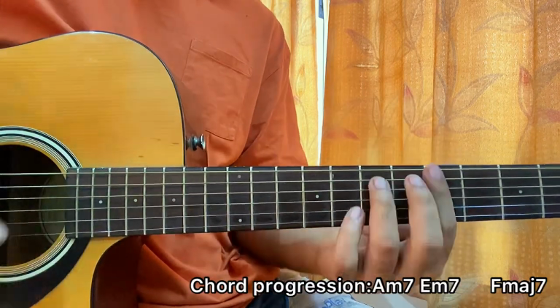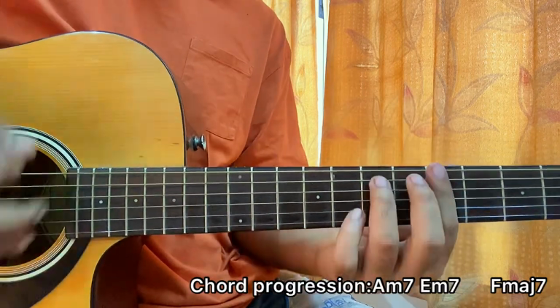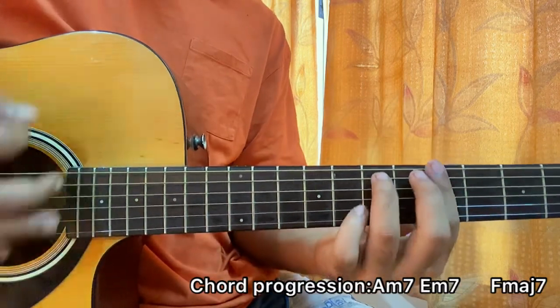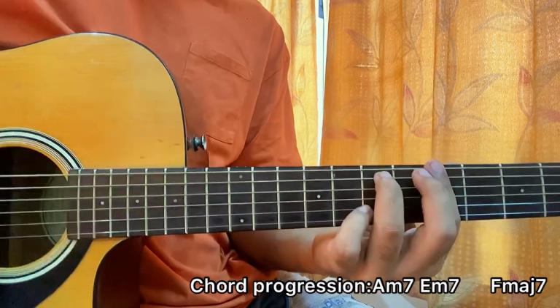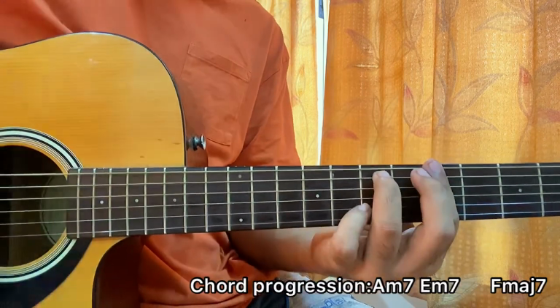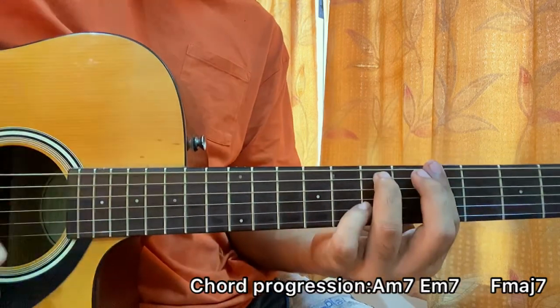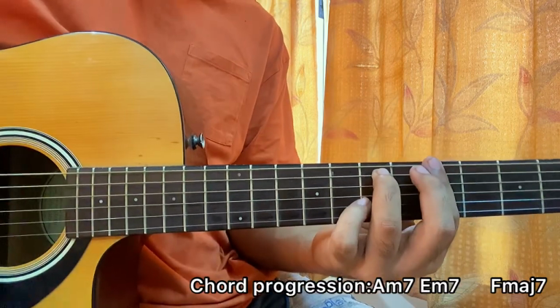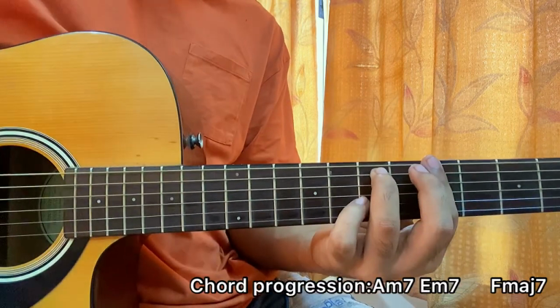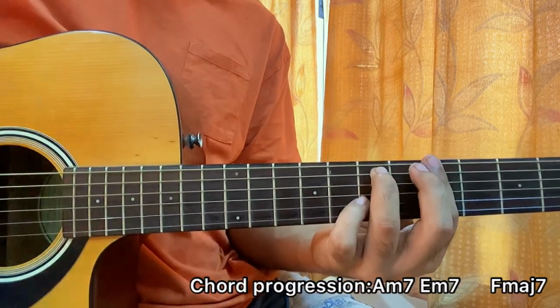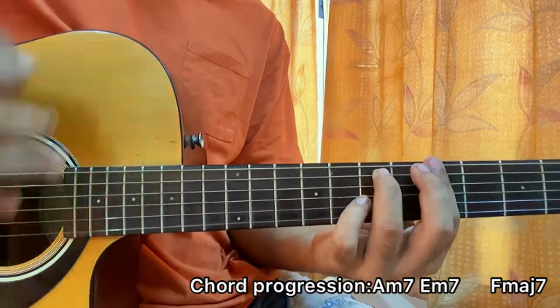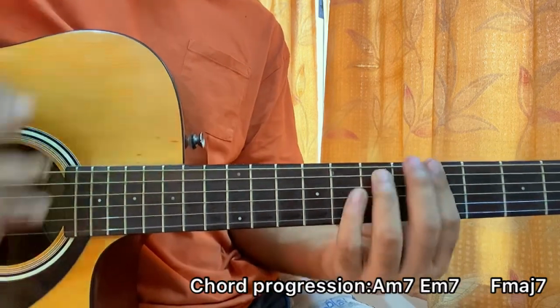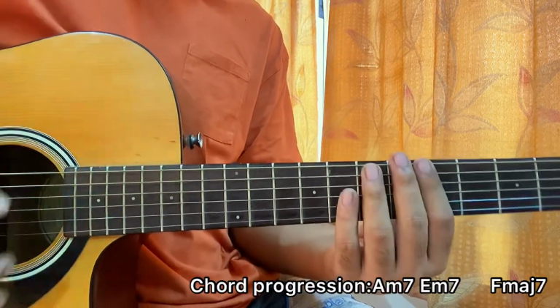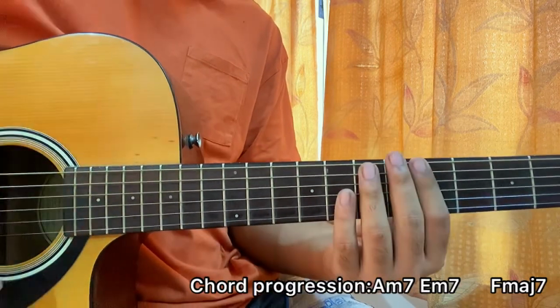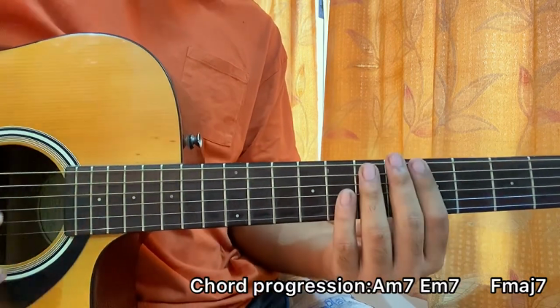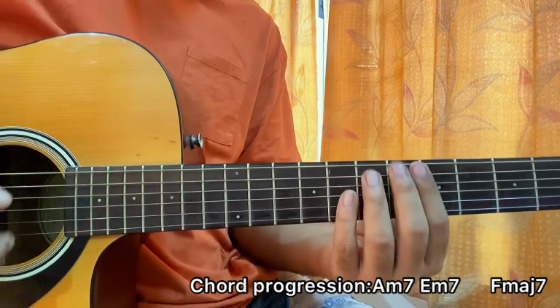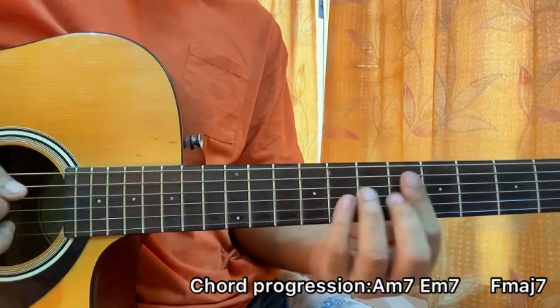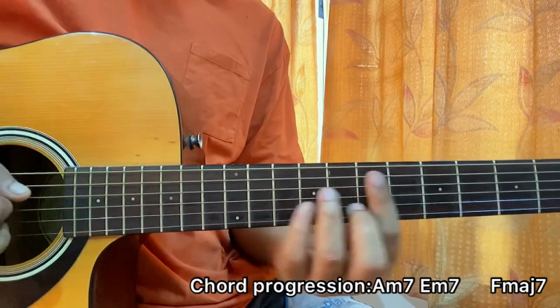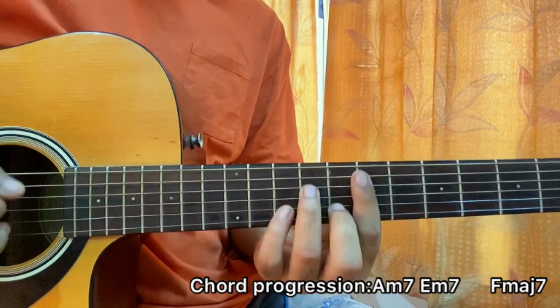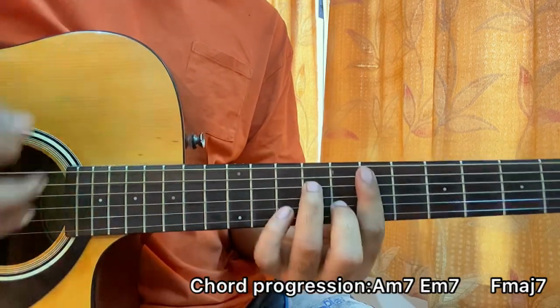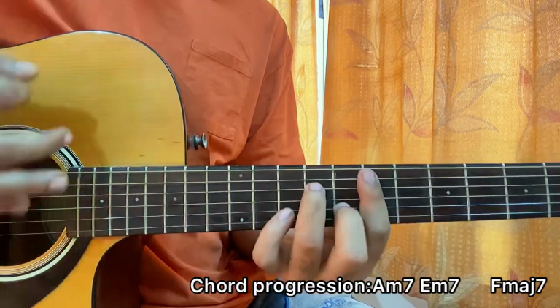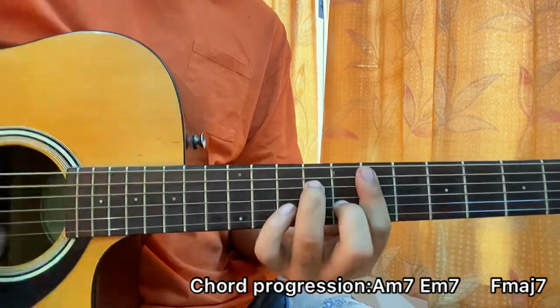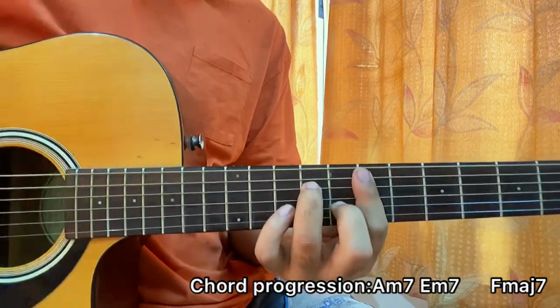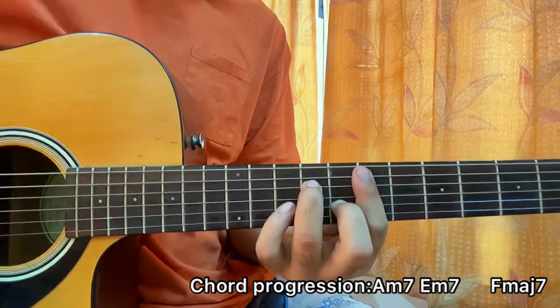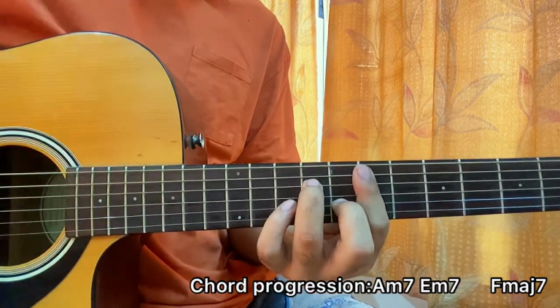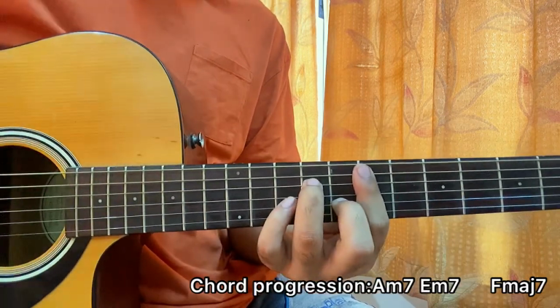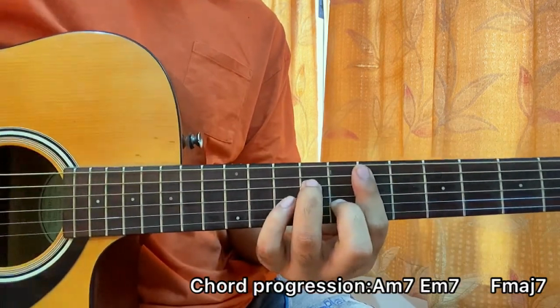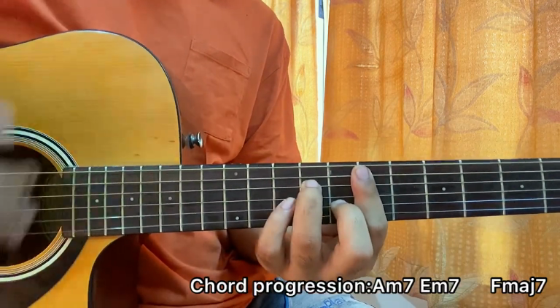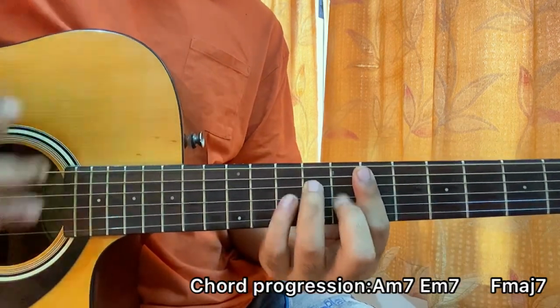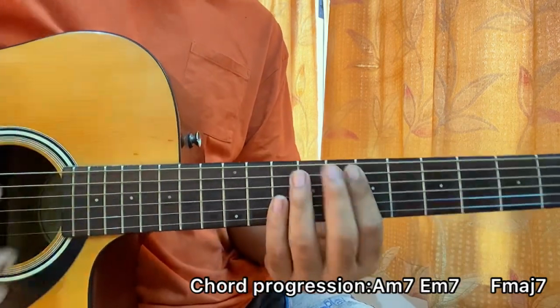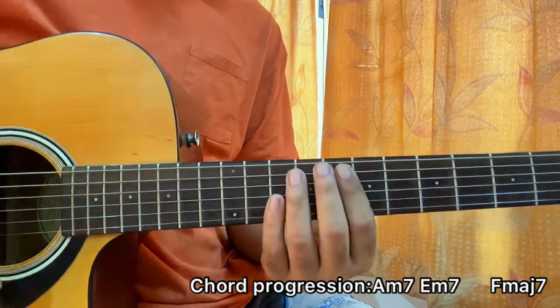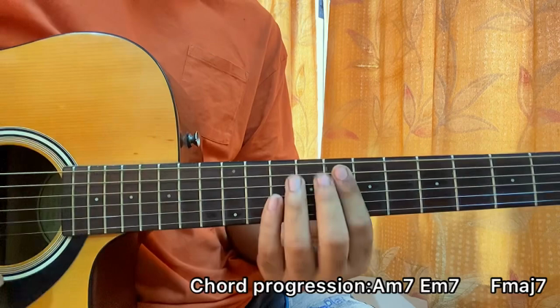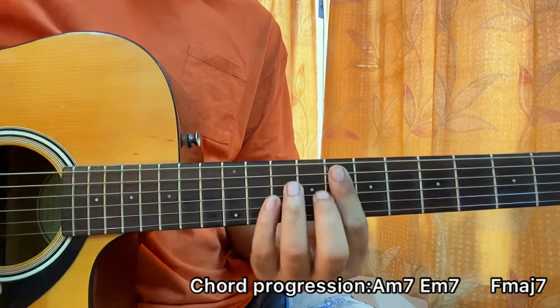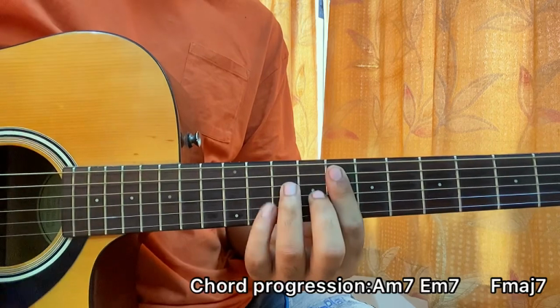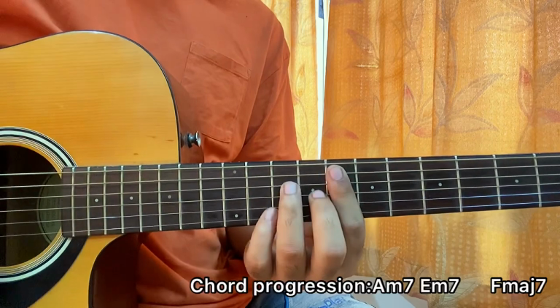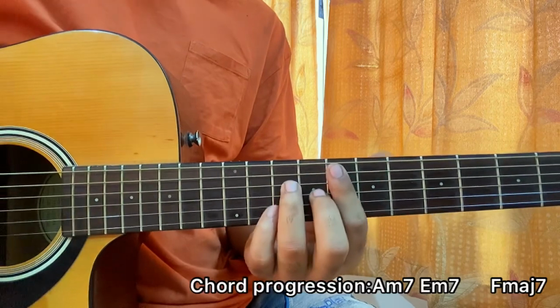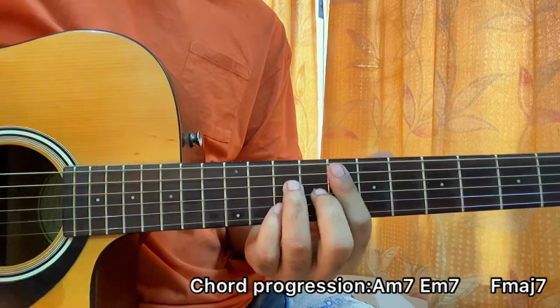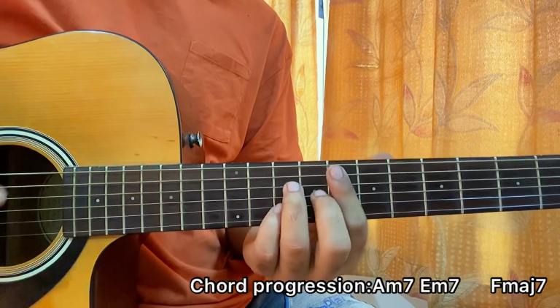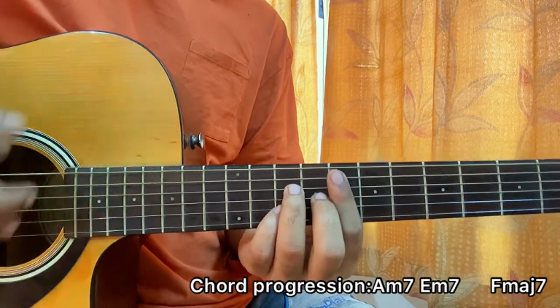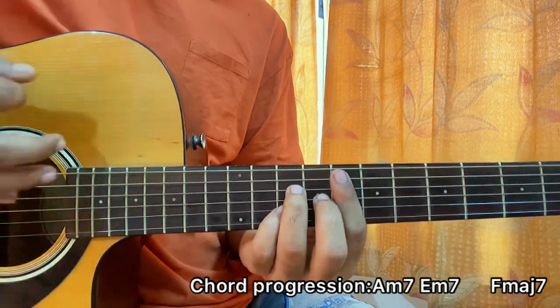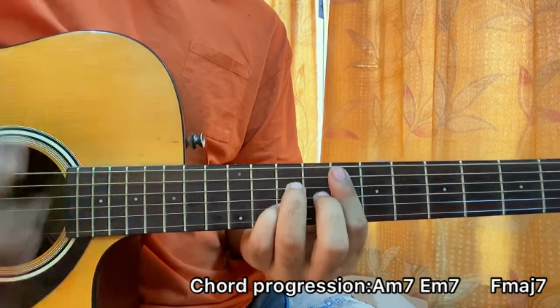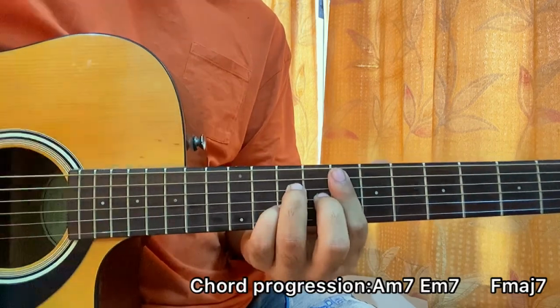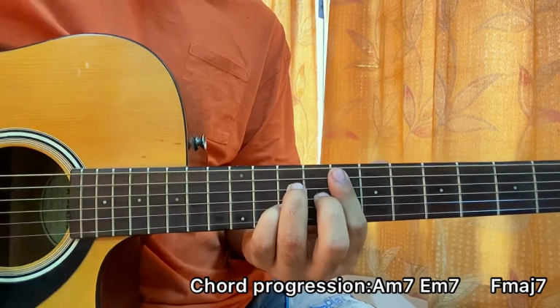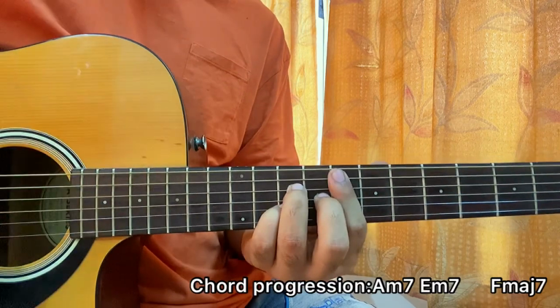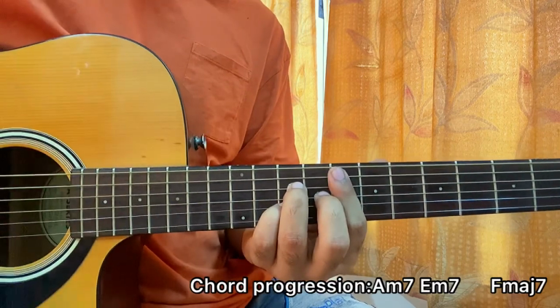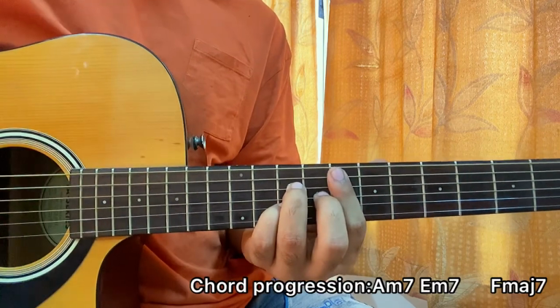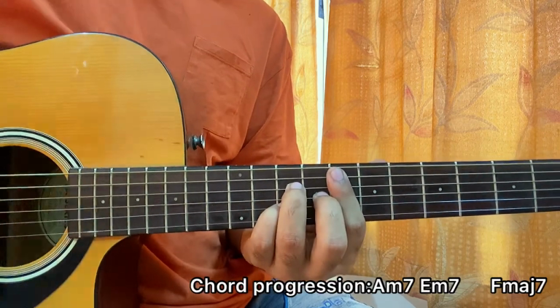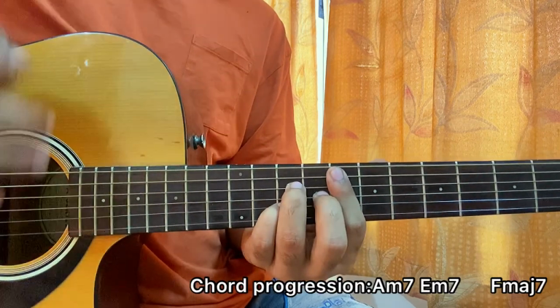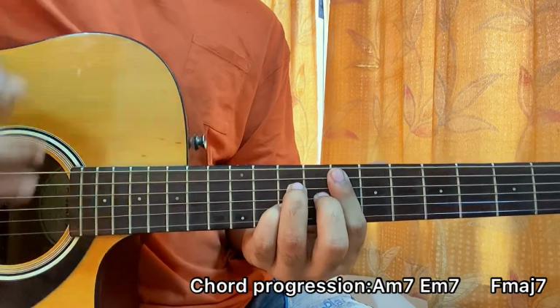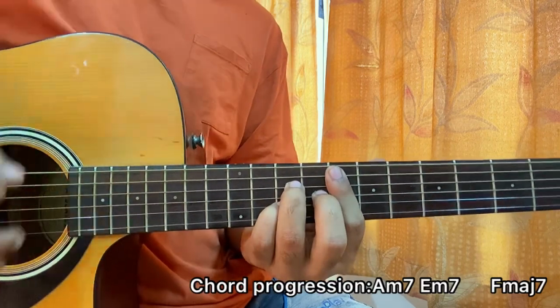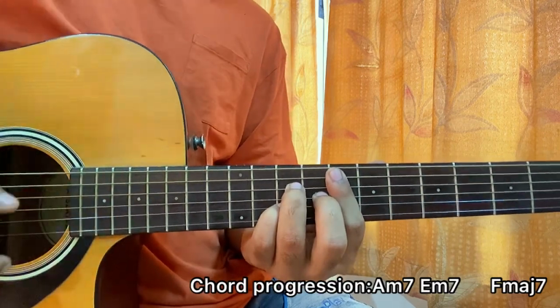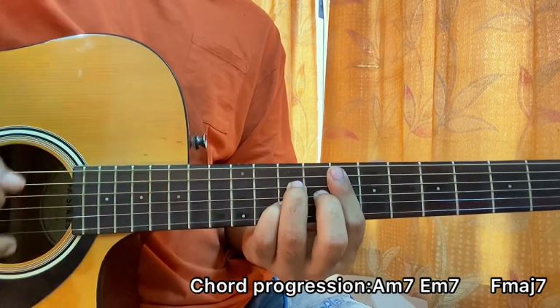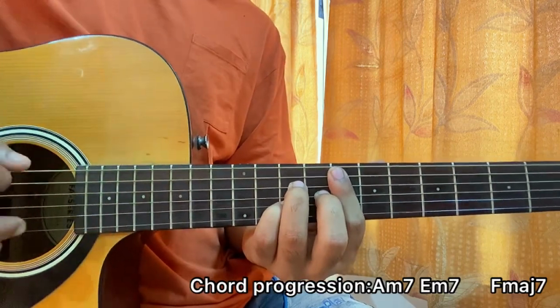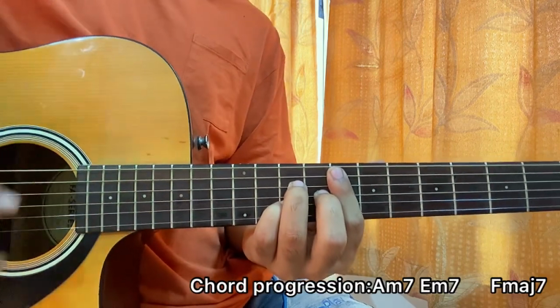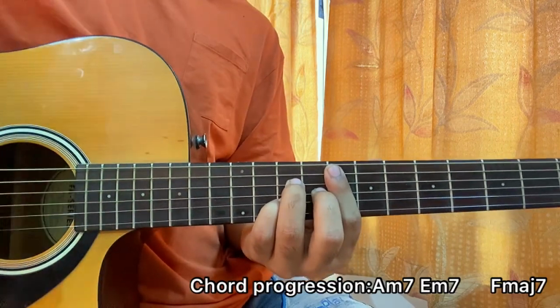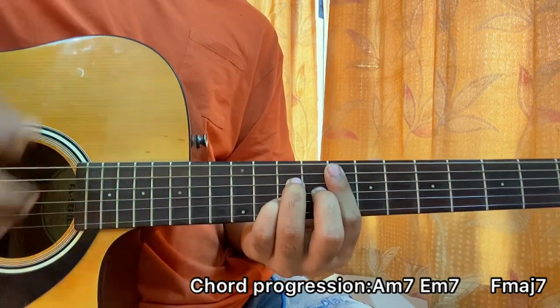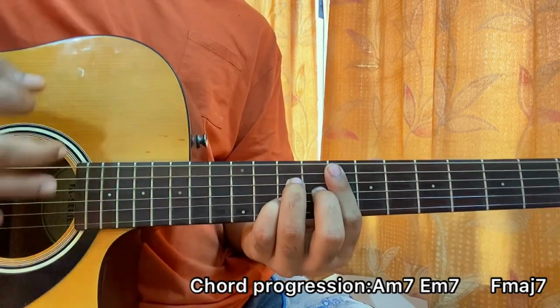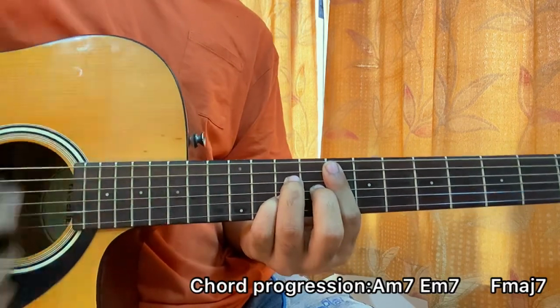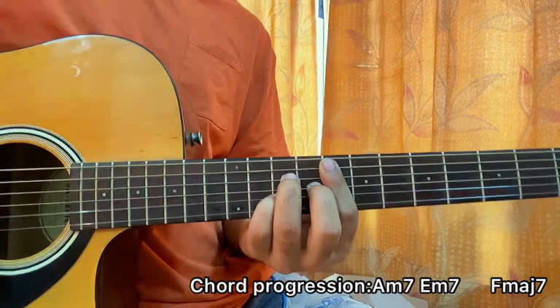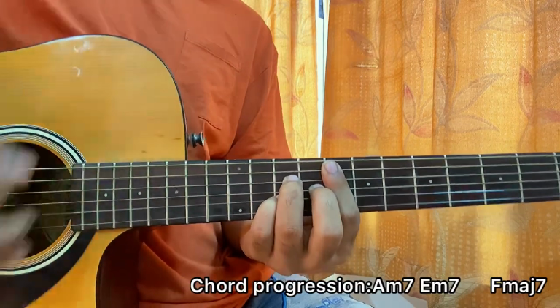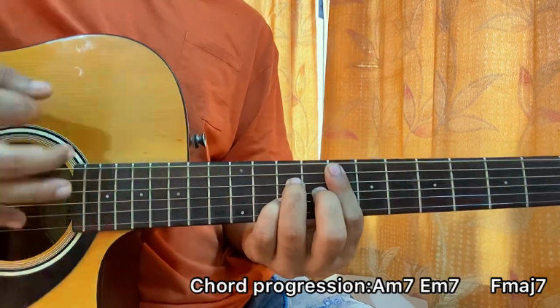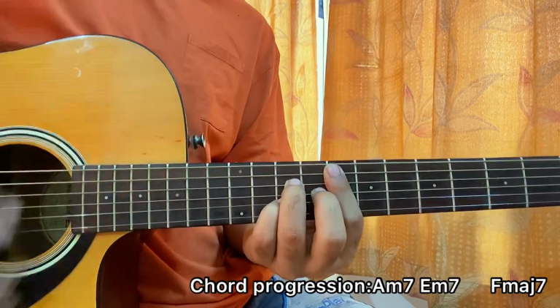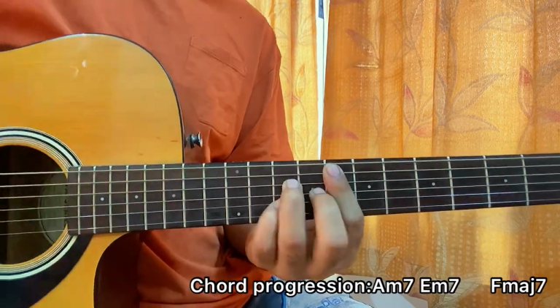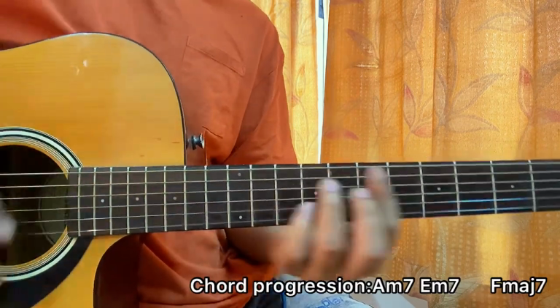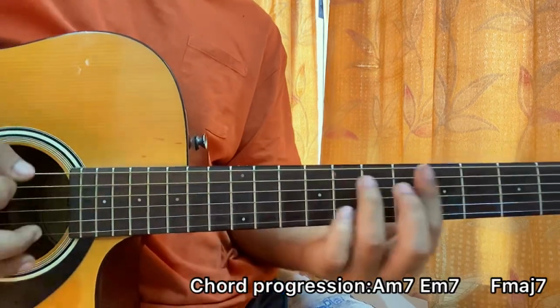The strumming pattern is: down, up, down, up. Then for F major 7: down, up, down, down, up.